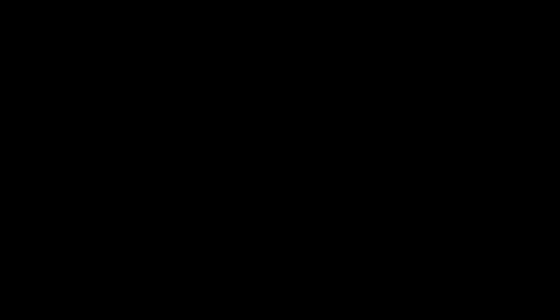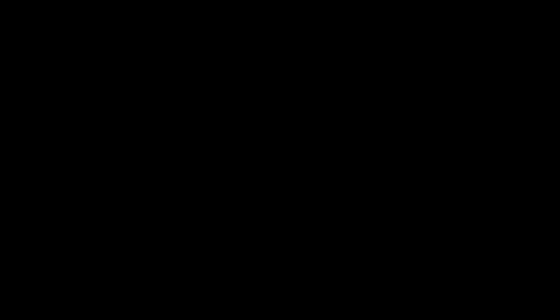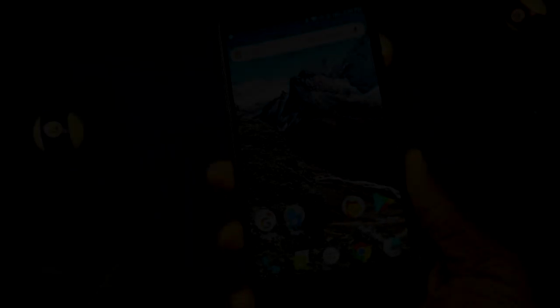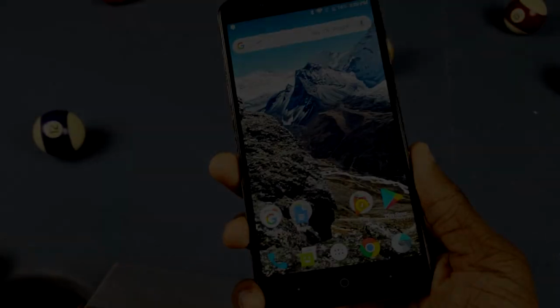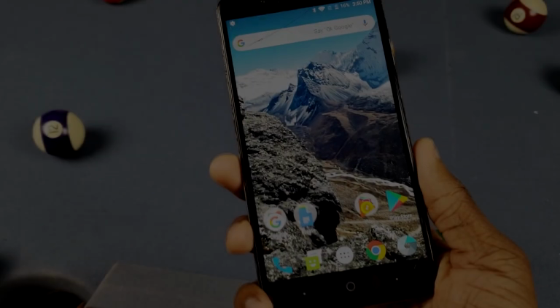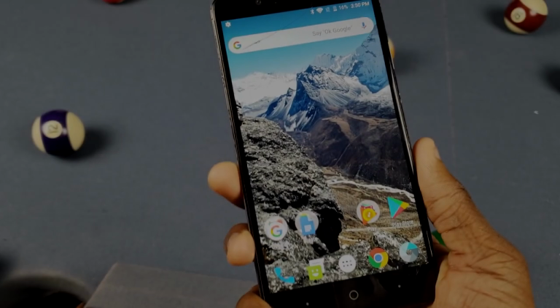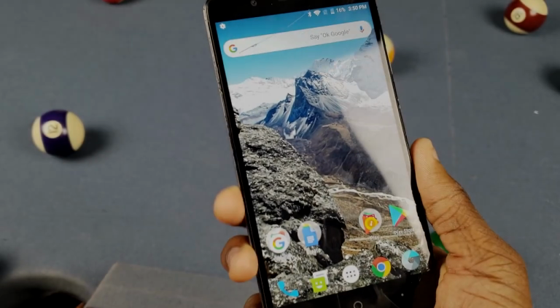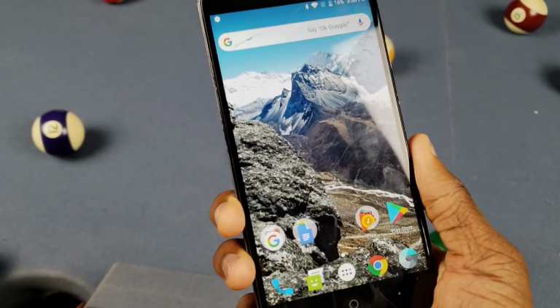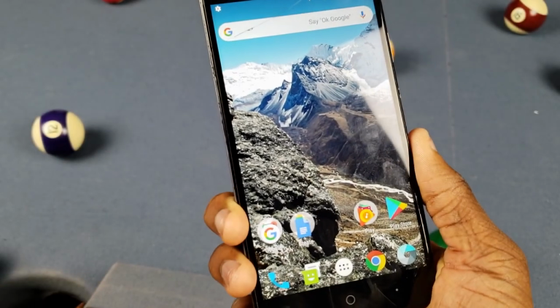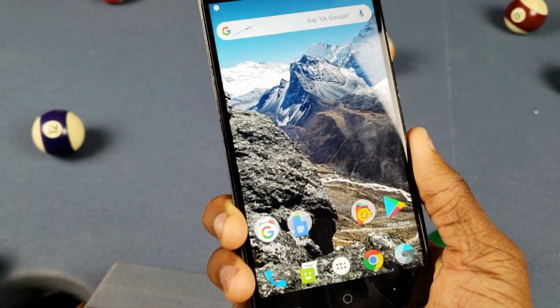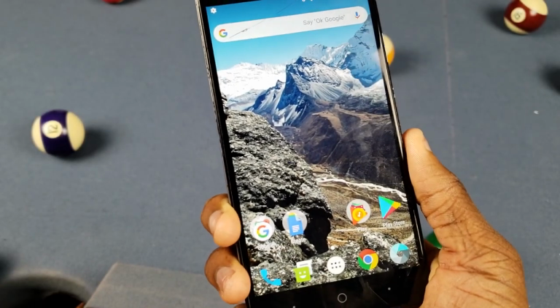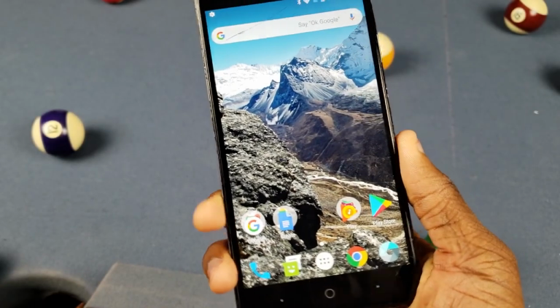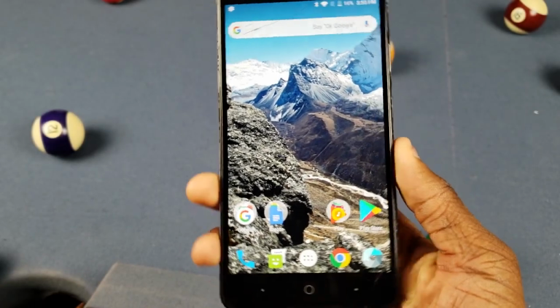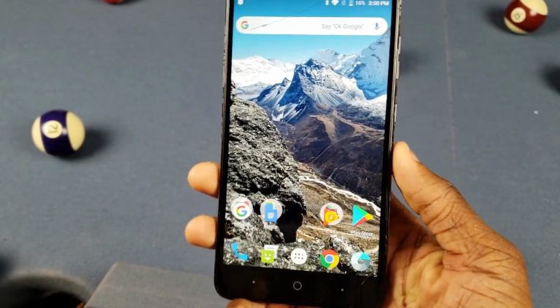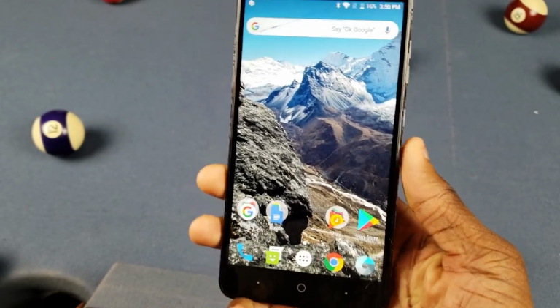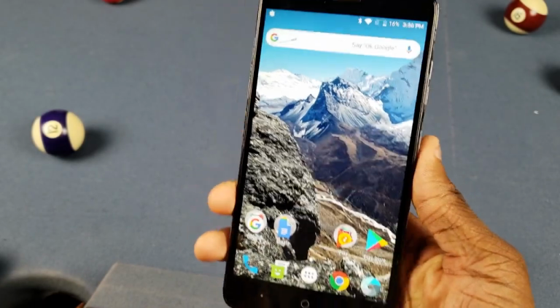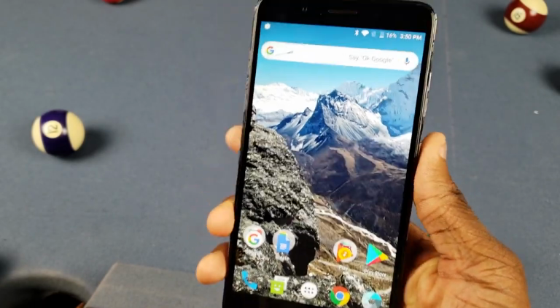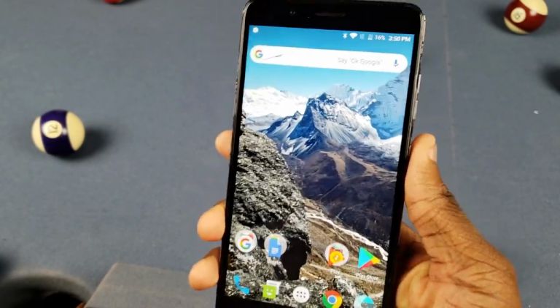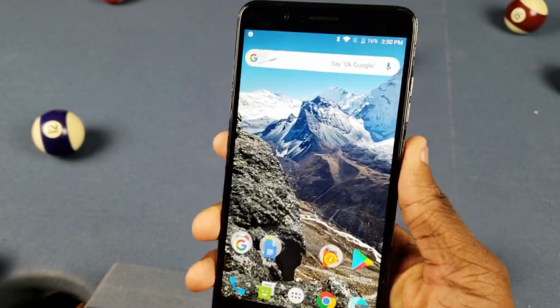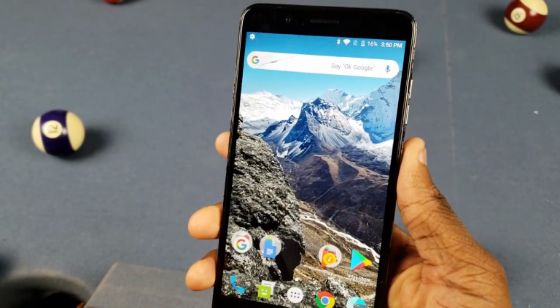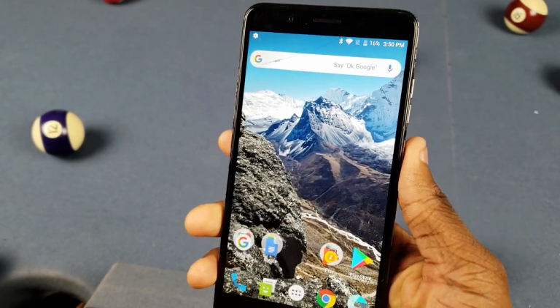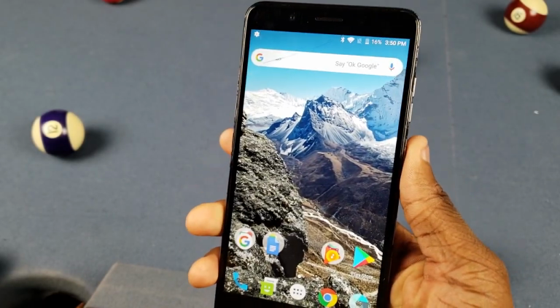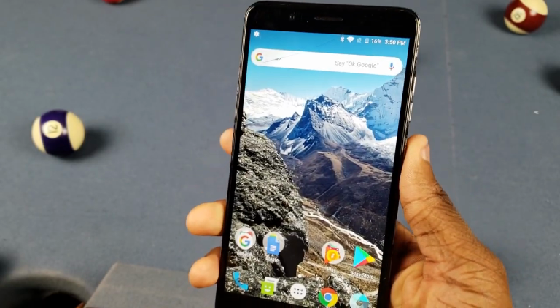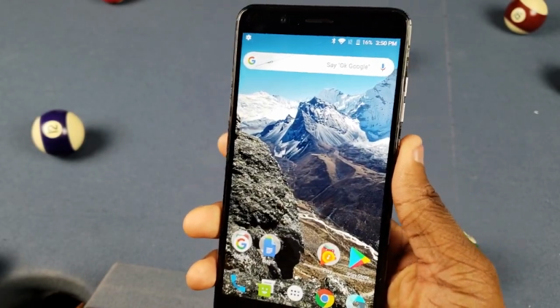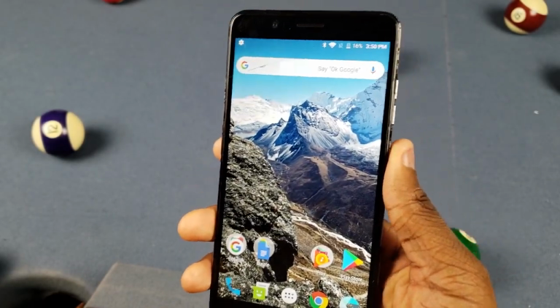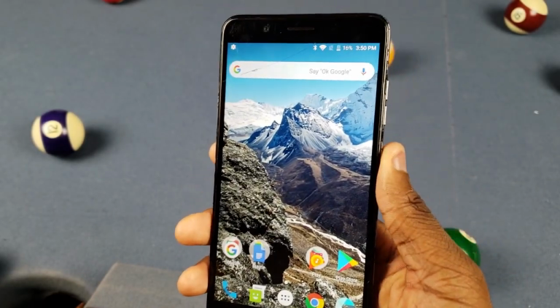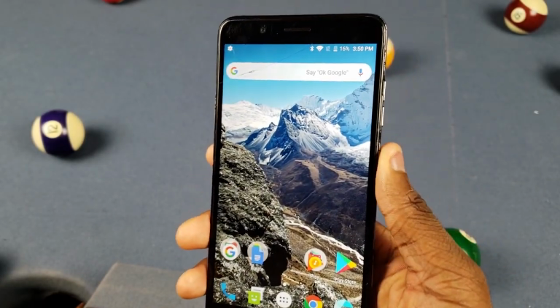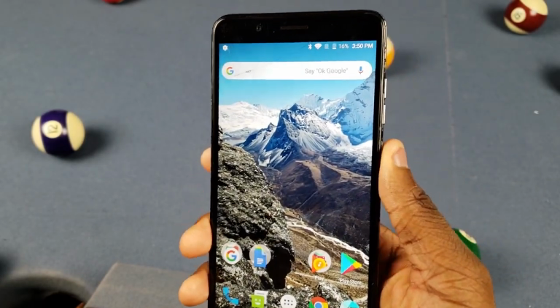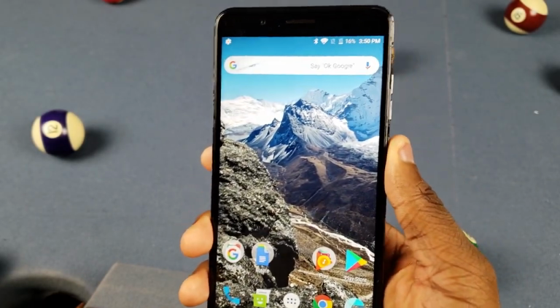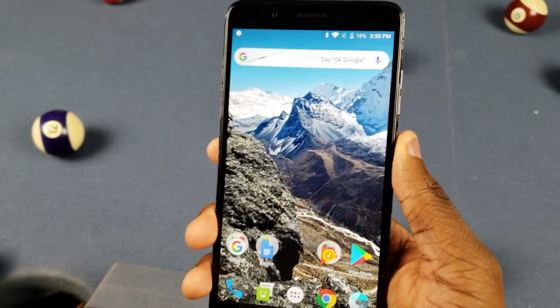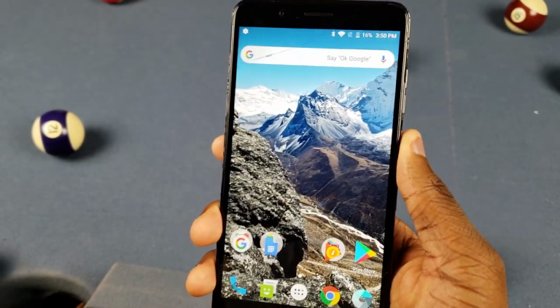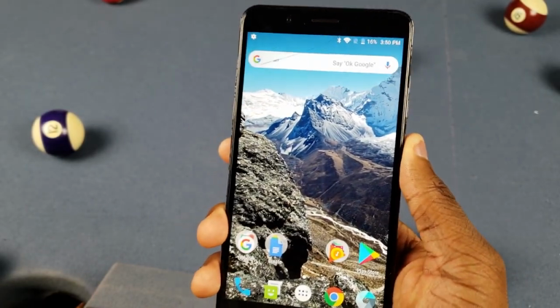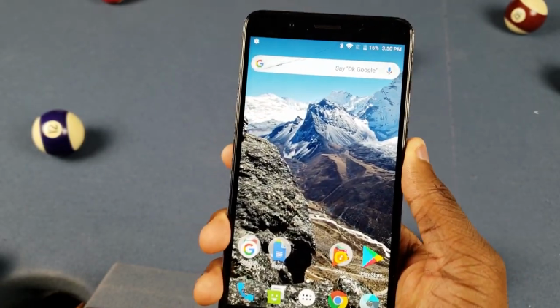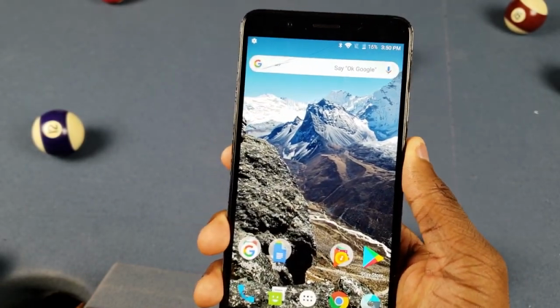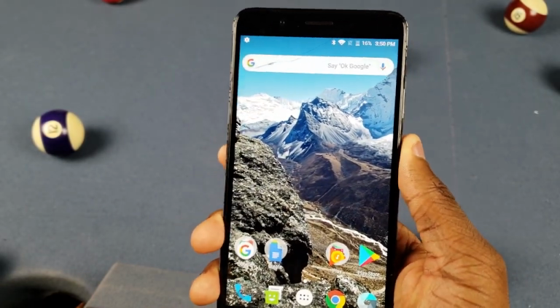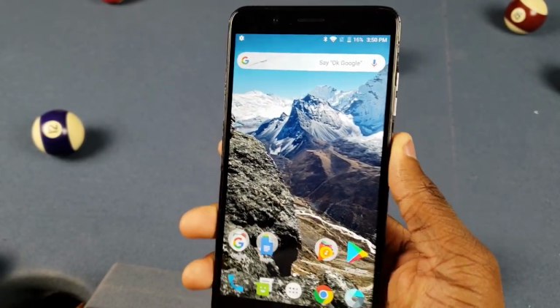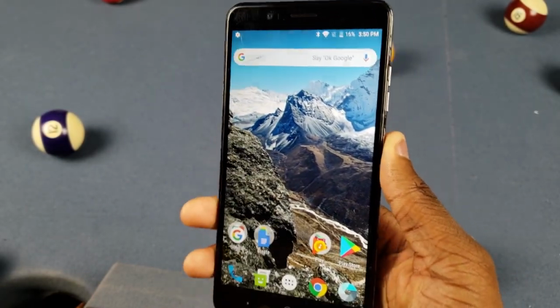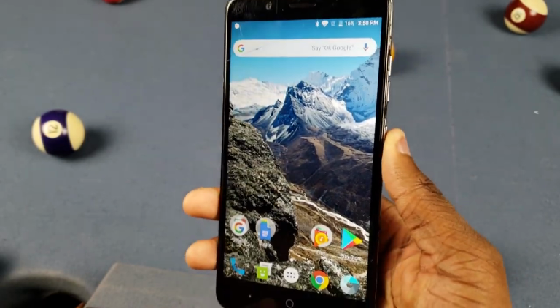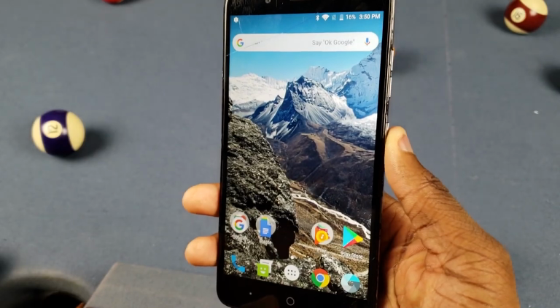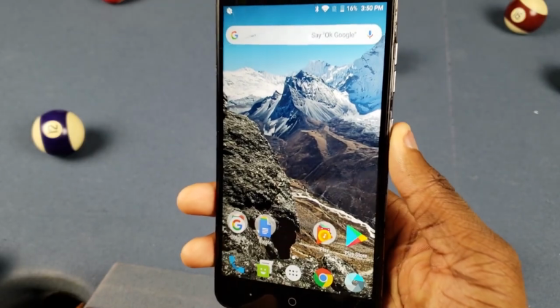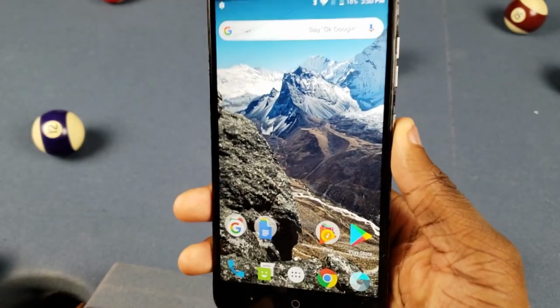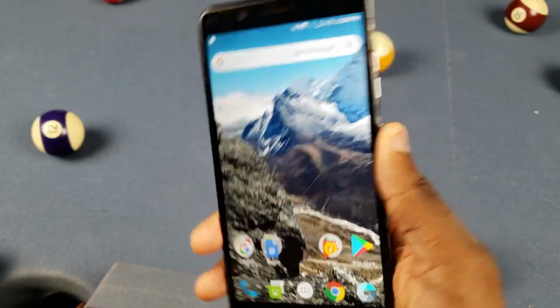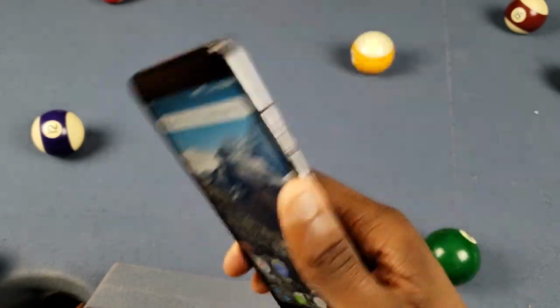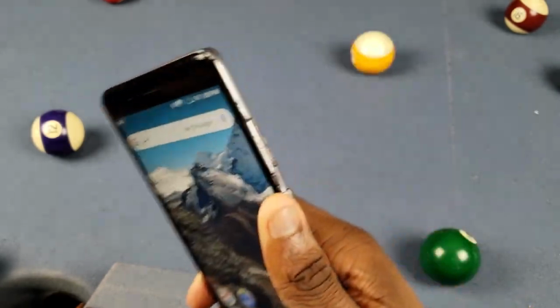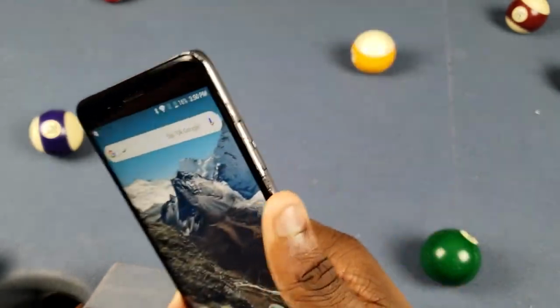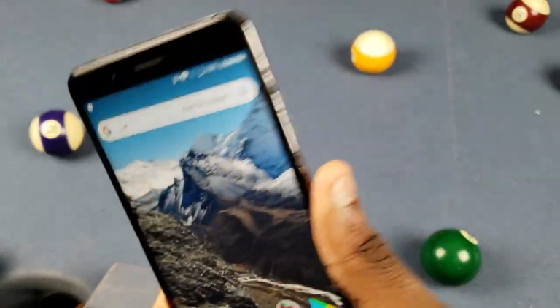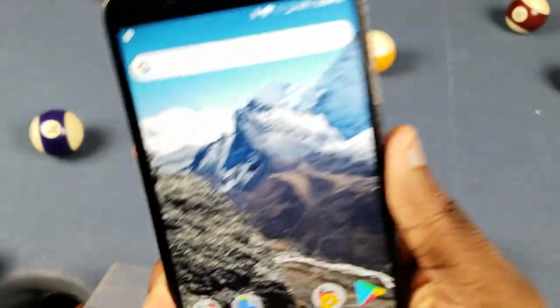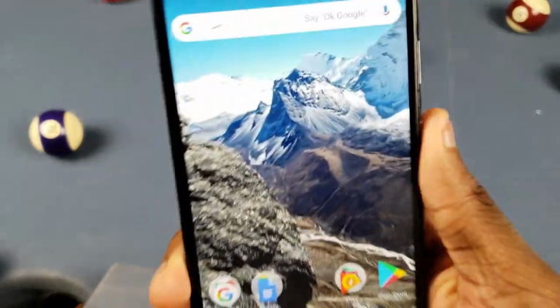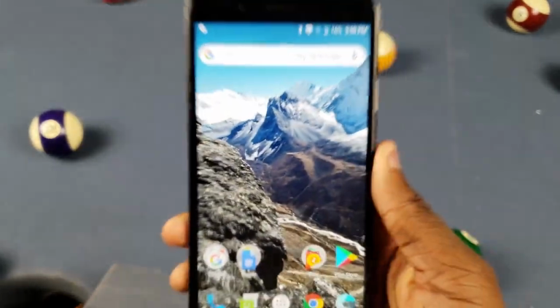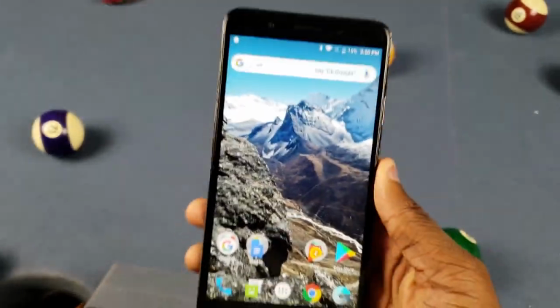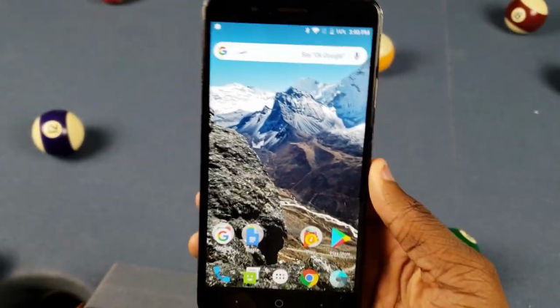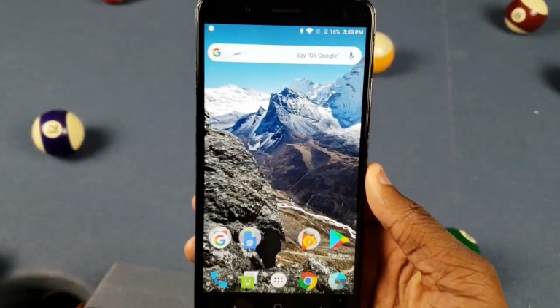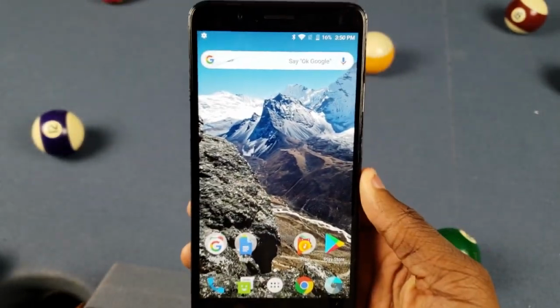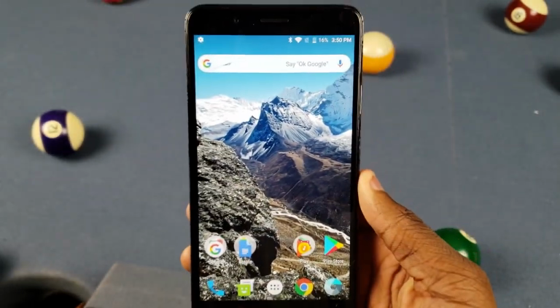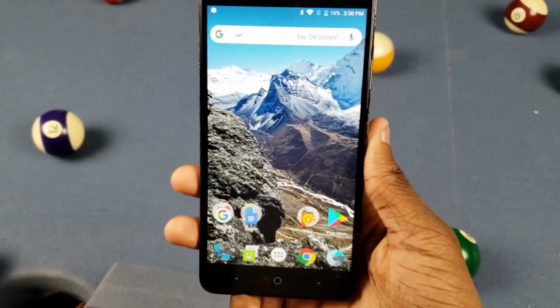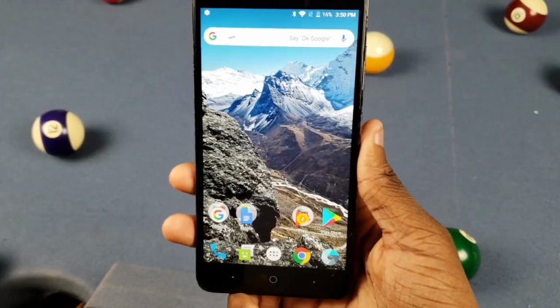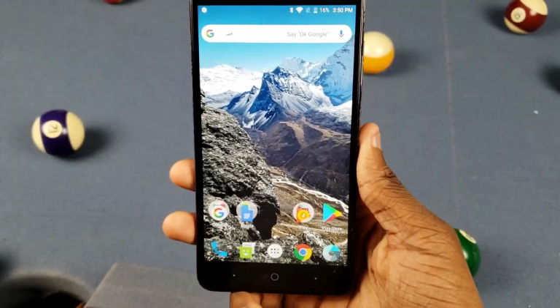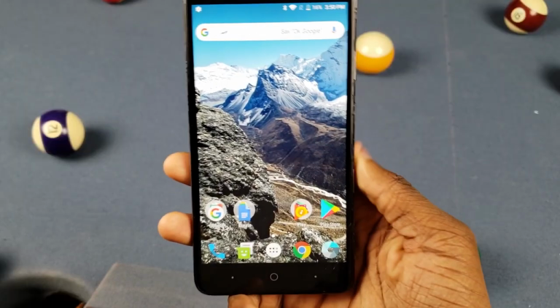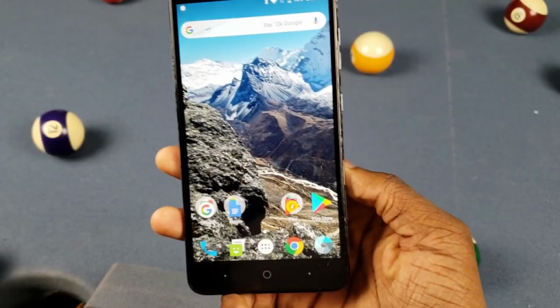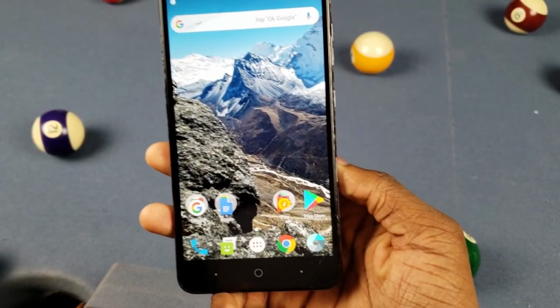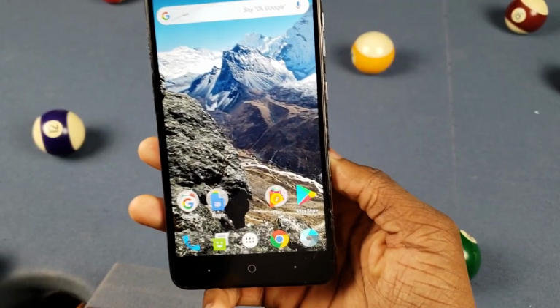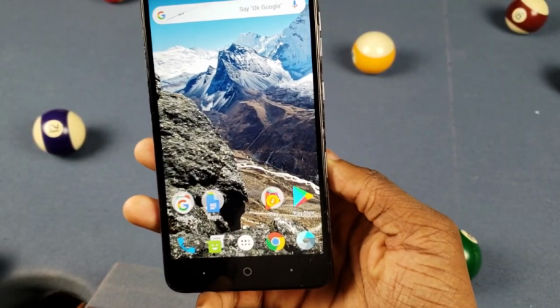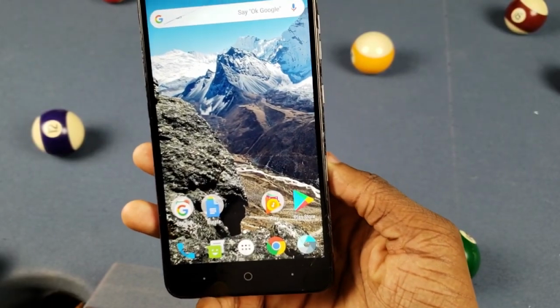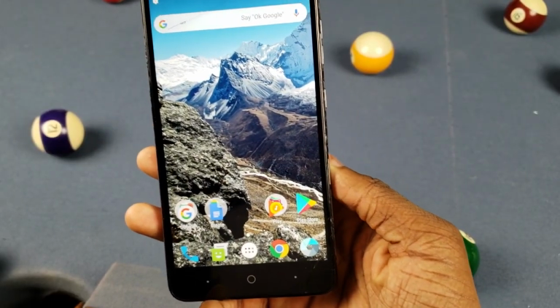I've had it for a little bit now and I know people are still interested in this phone, so I want to let y'all know if it's still worth it or not. Let's get into it.